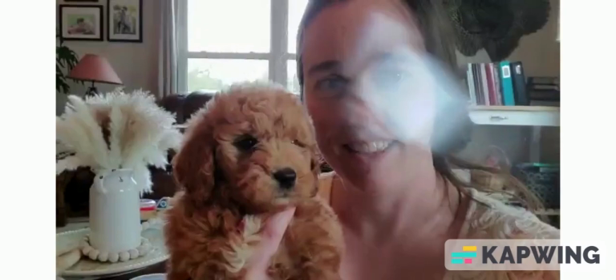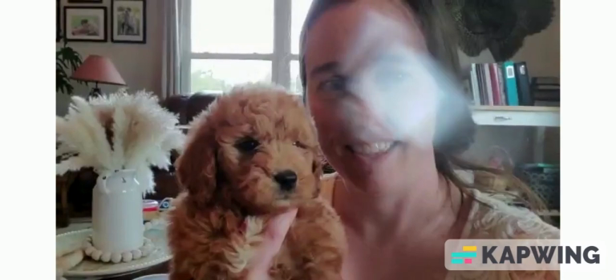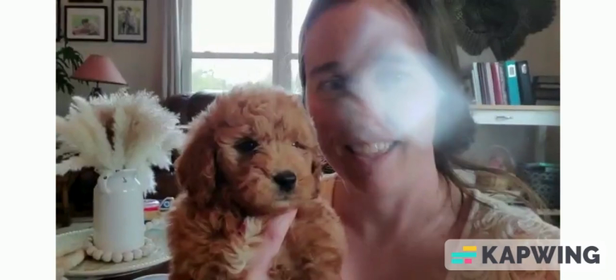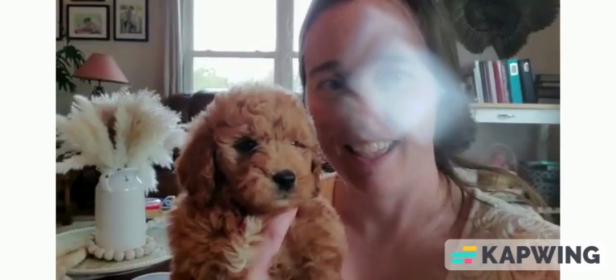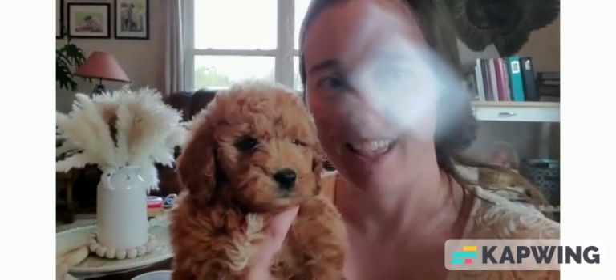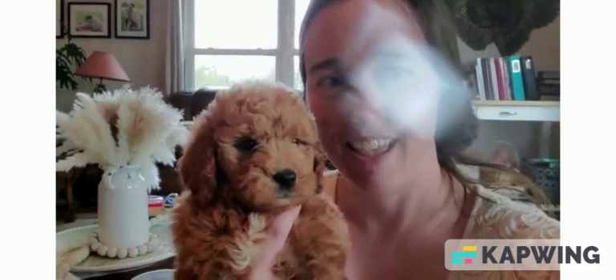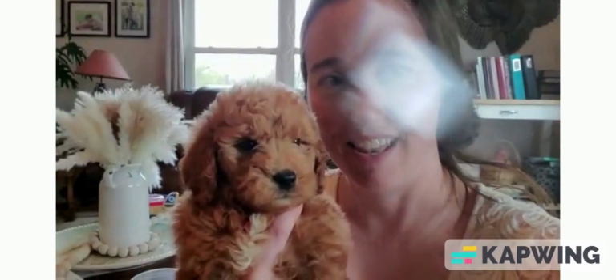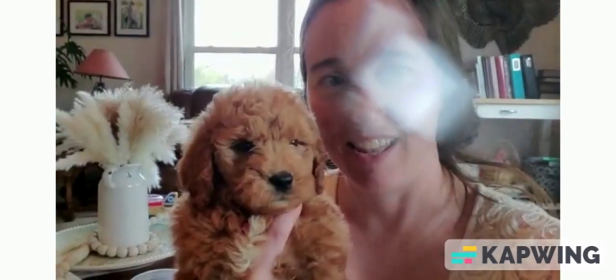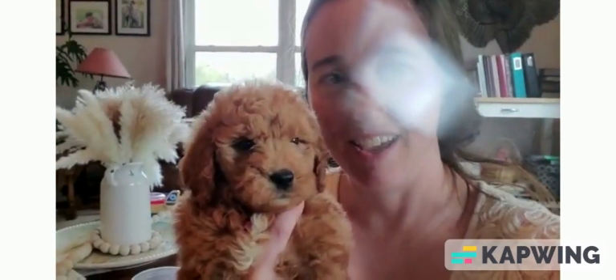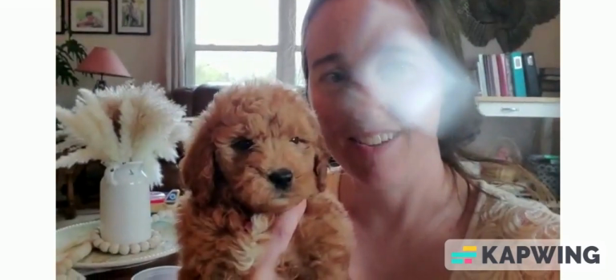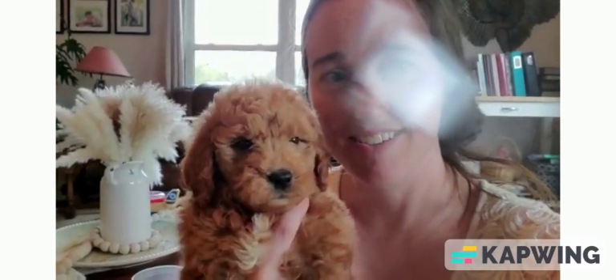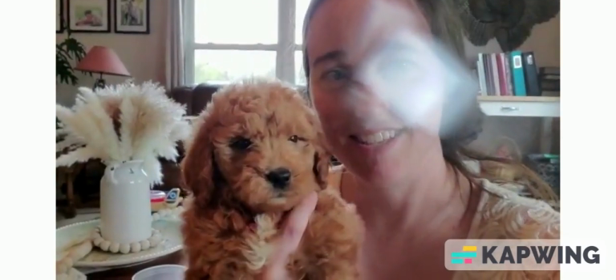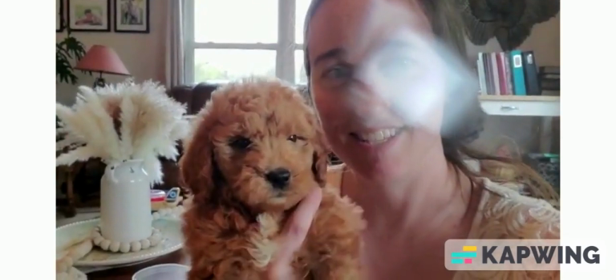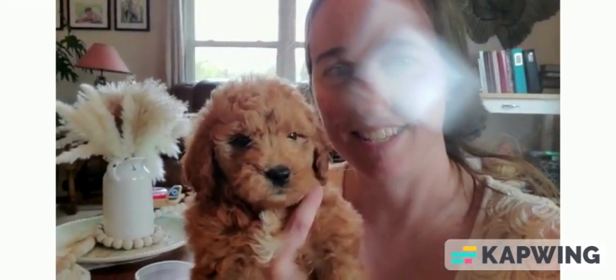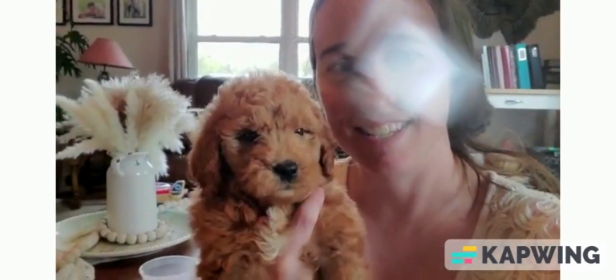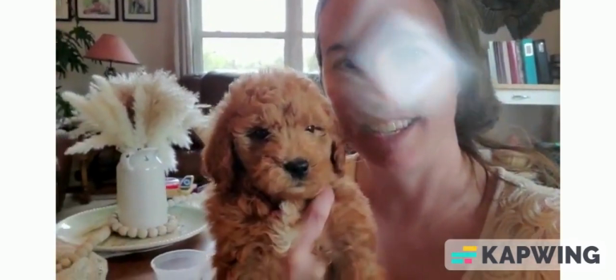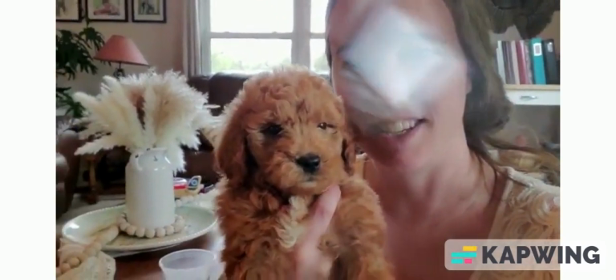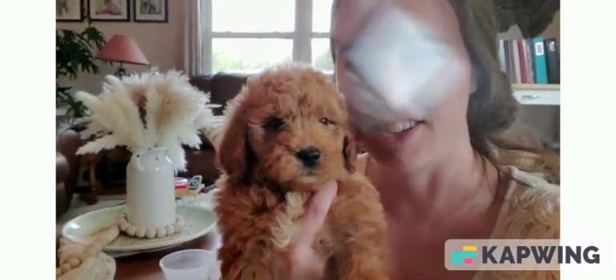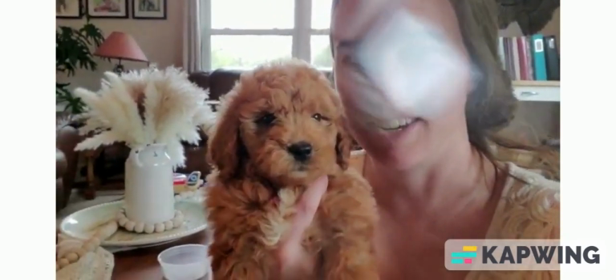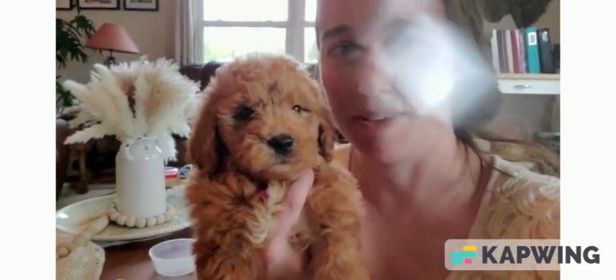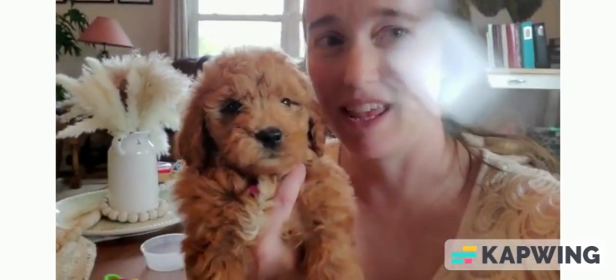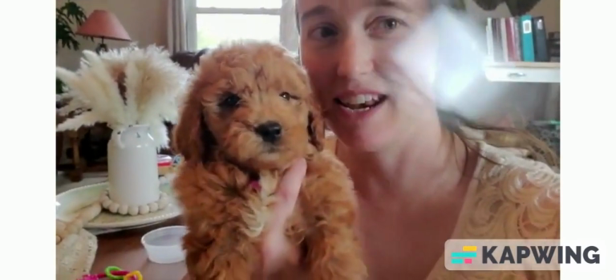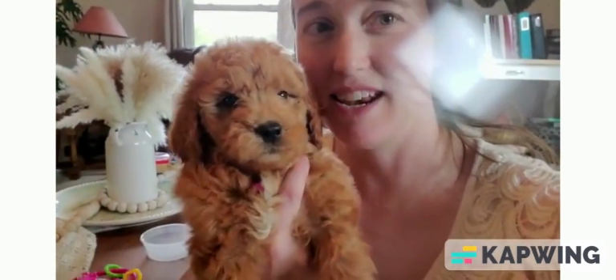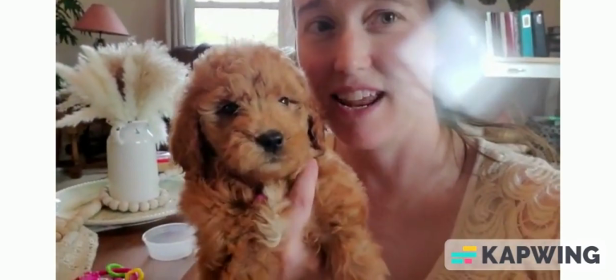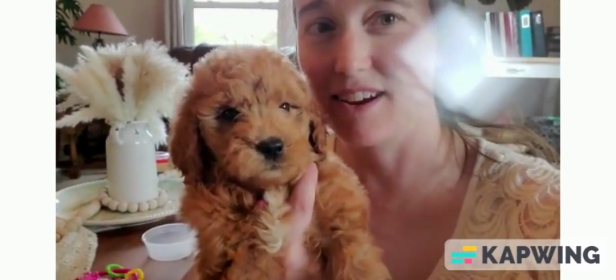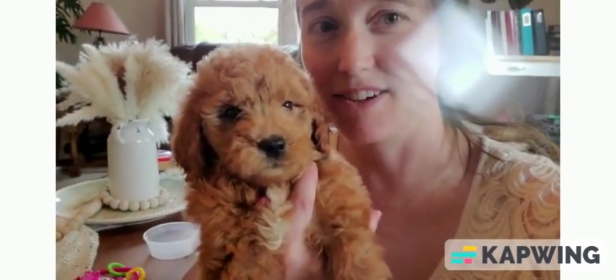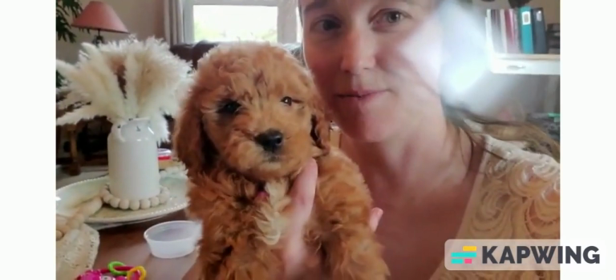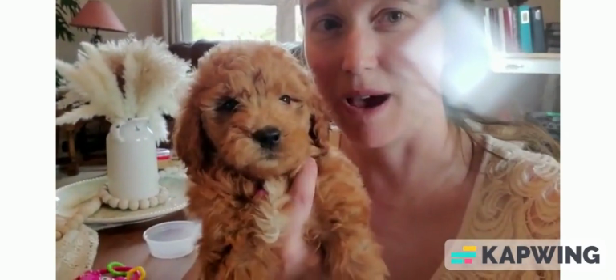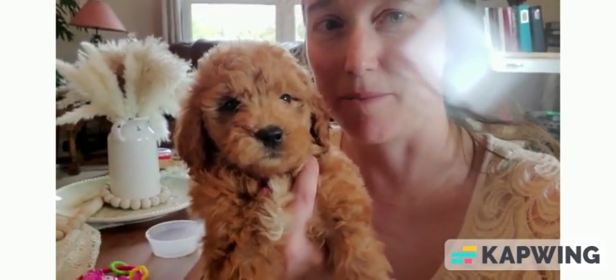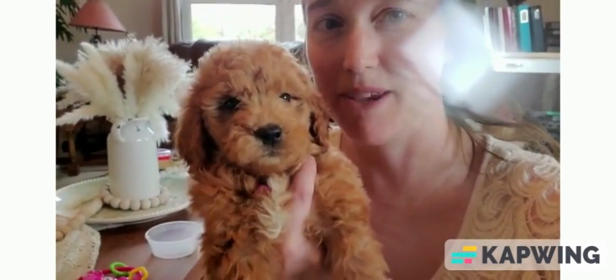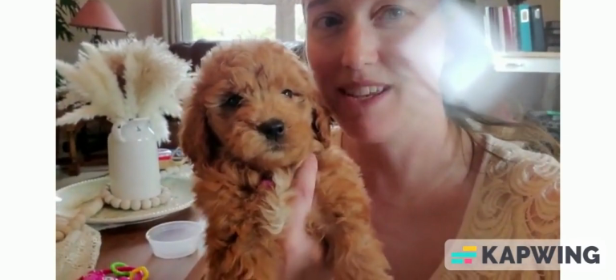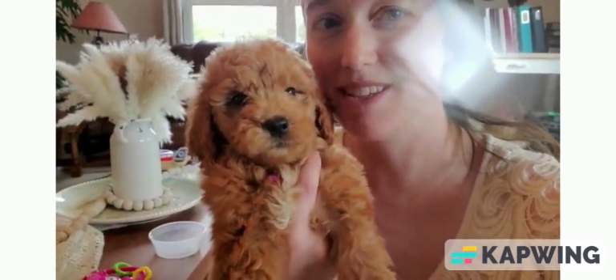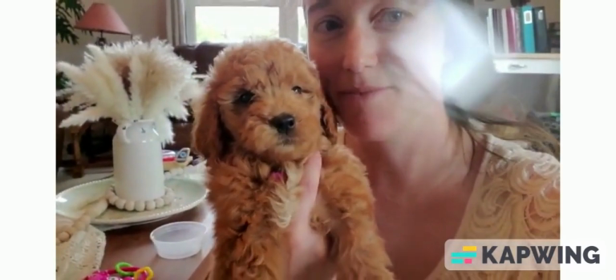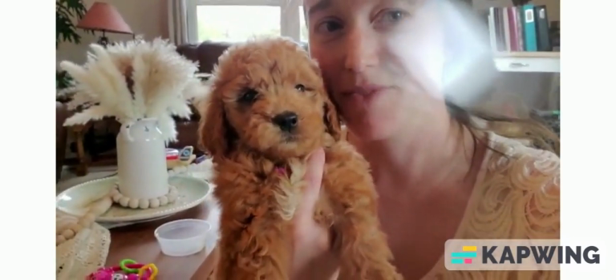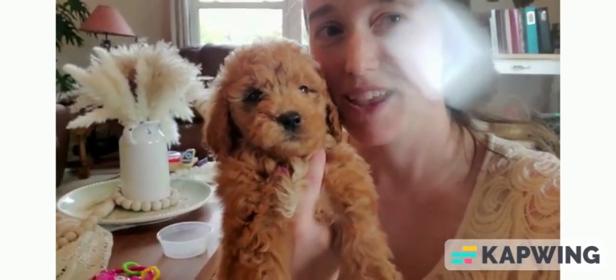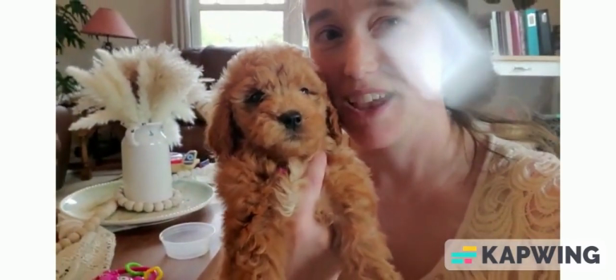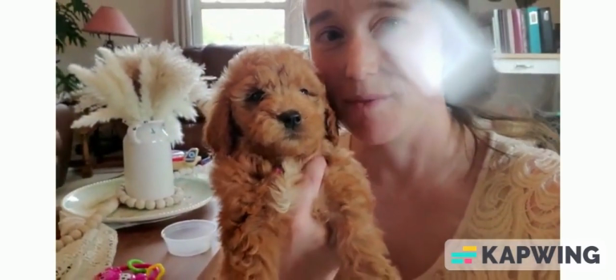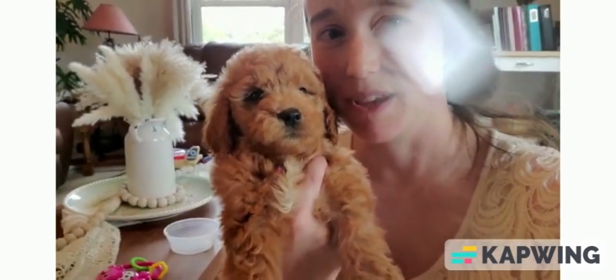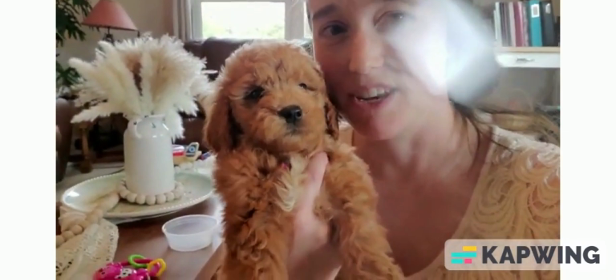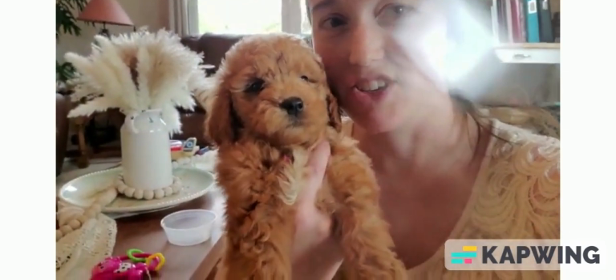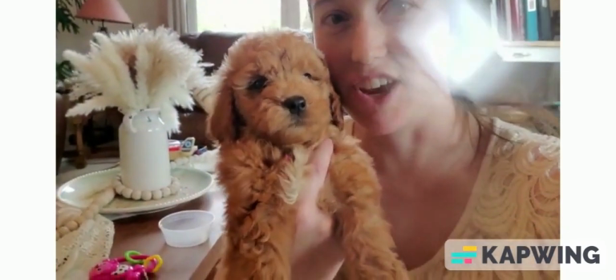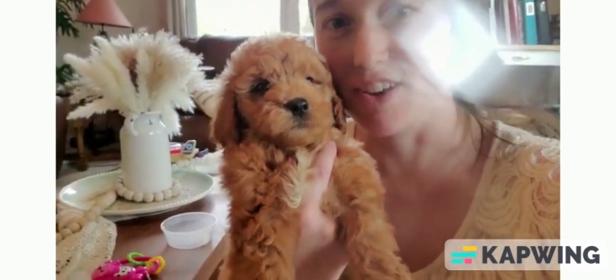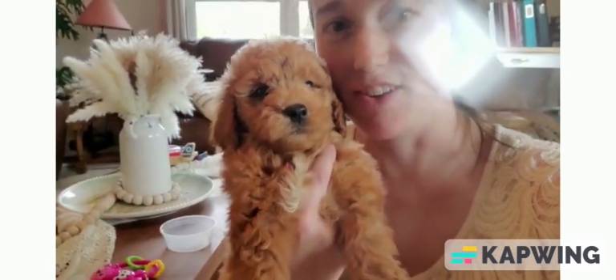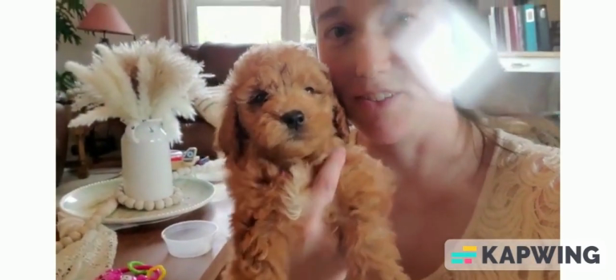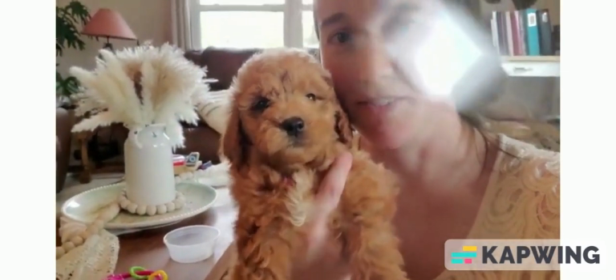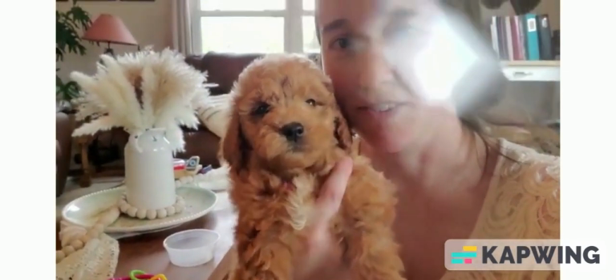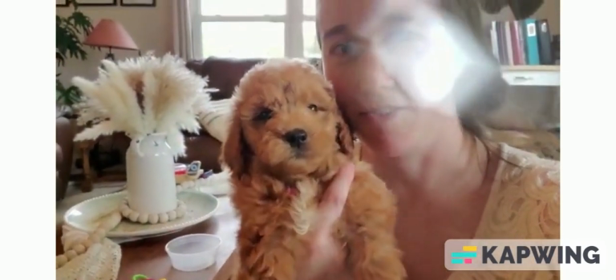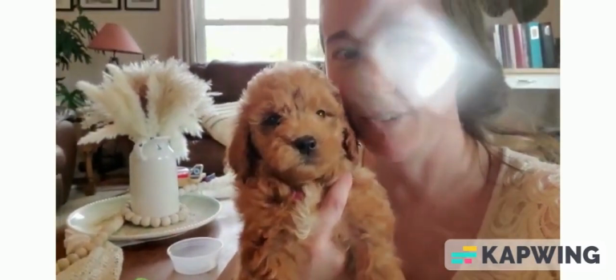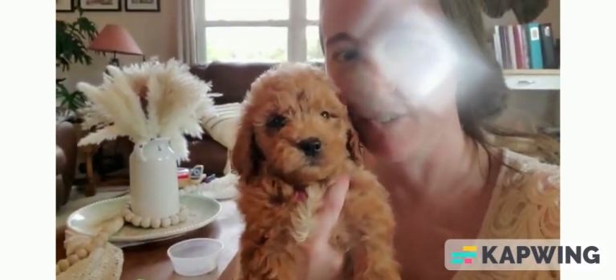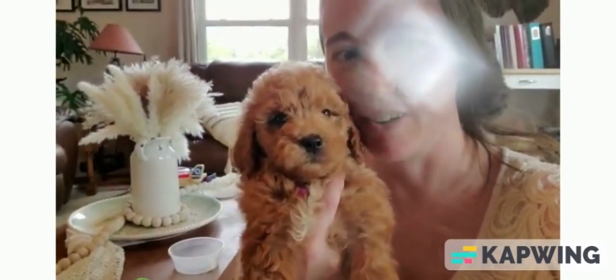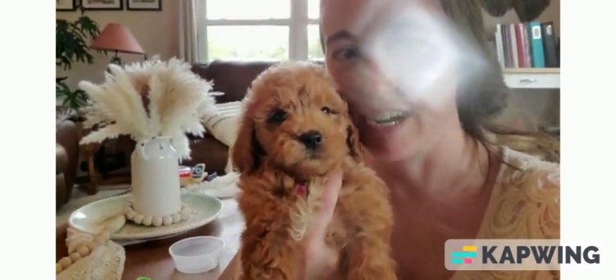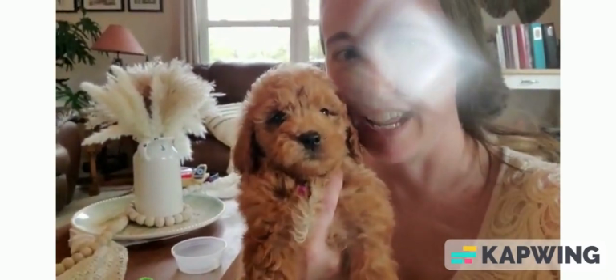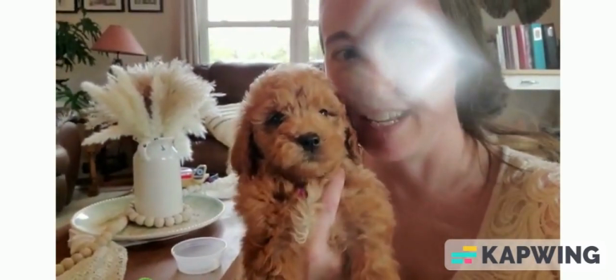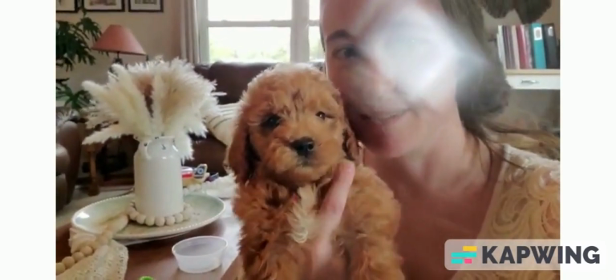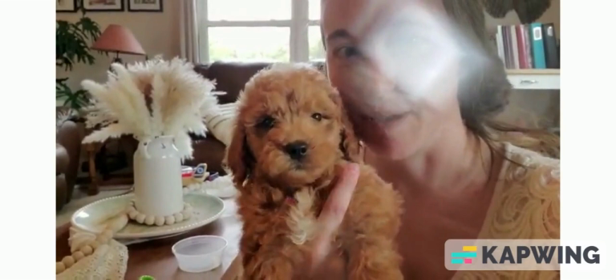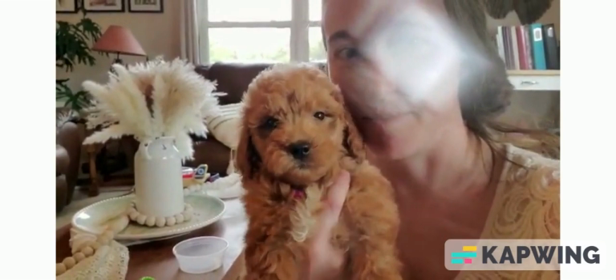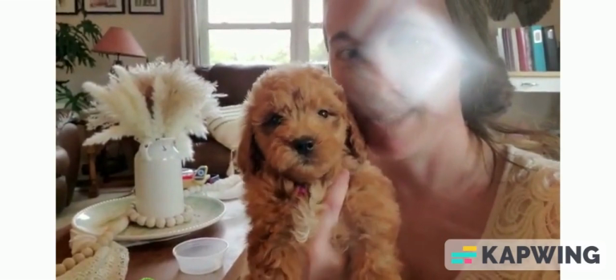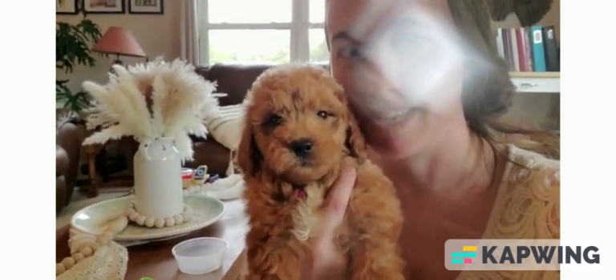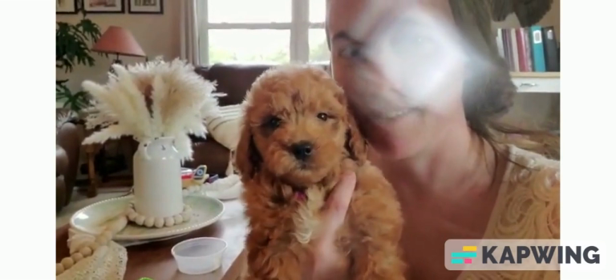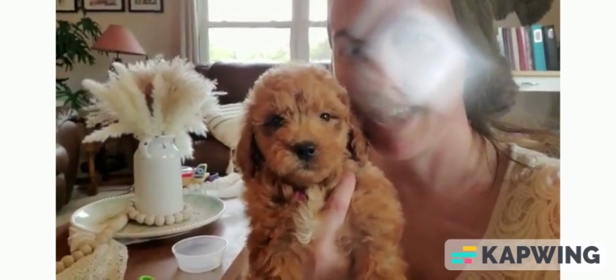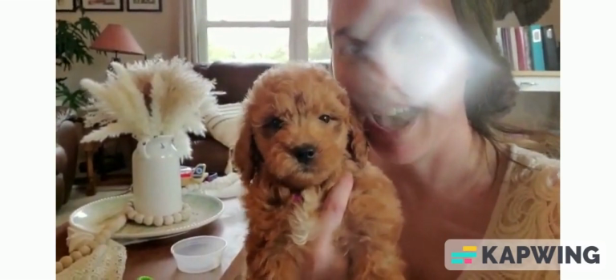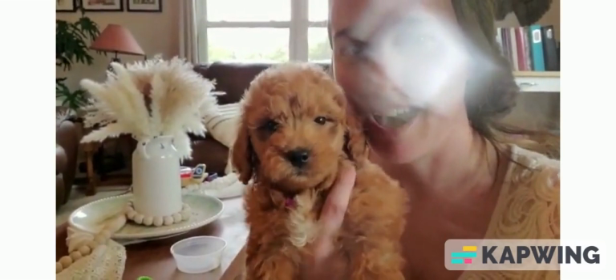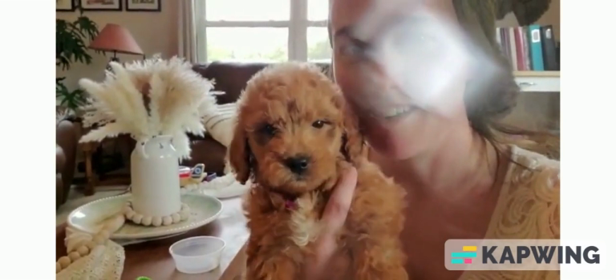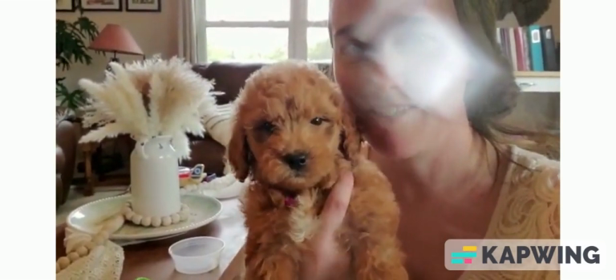Hello, this is Katrina with Hidden Acres Puppies. I'm going to show you a few of our latest puppies that we have.